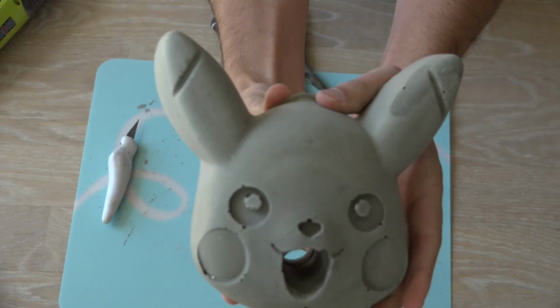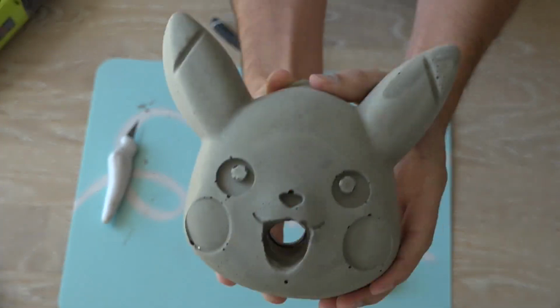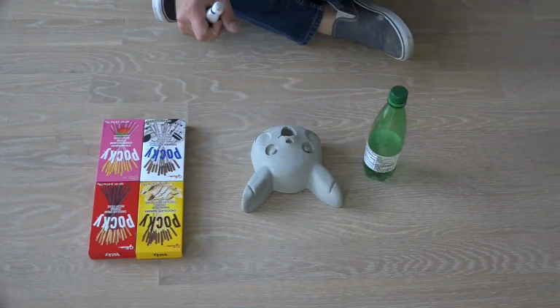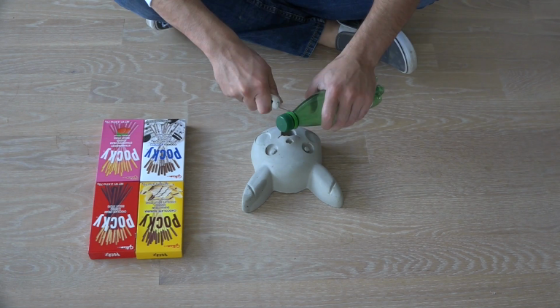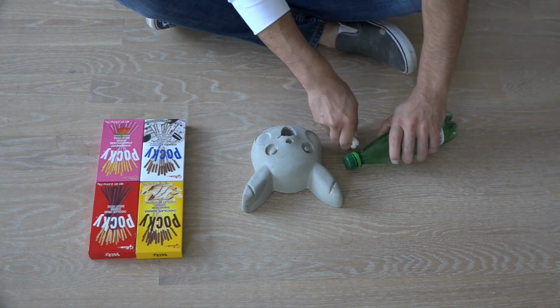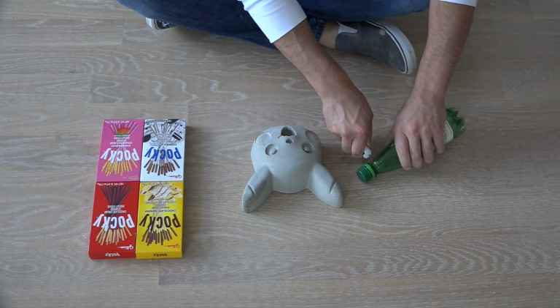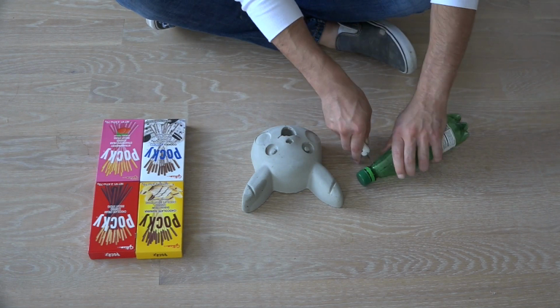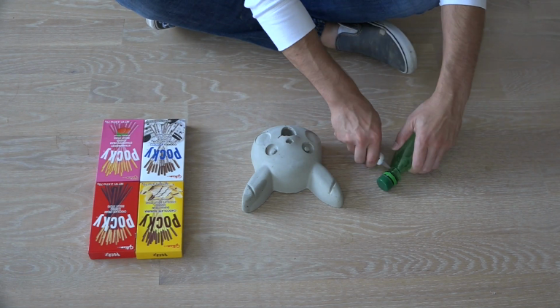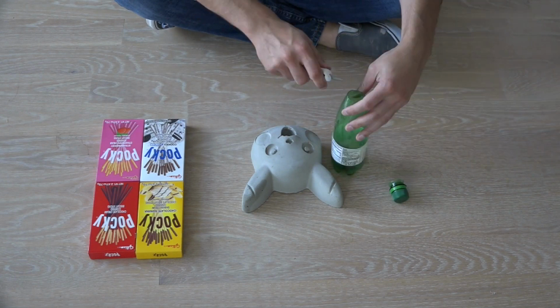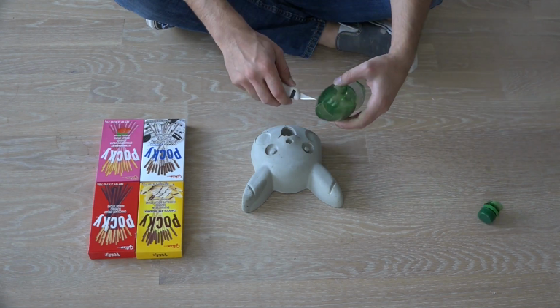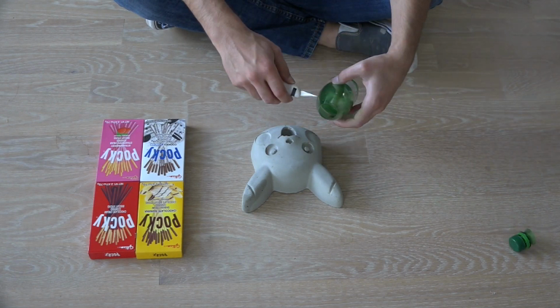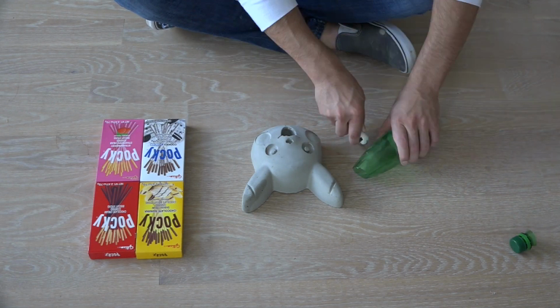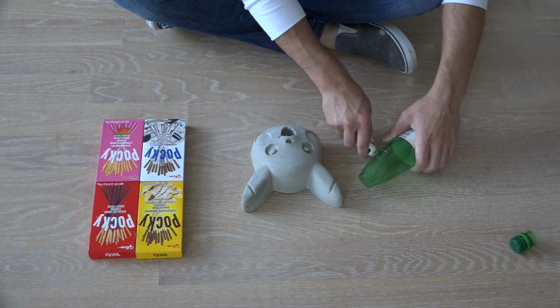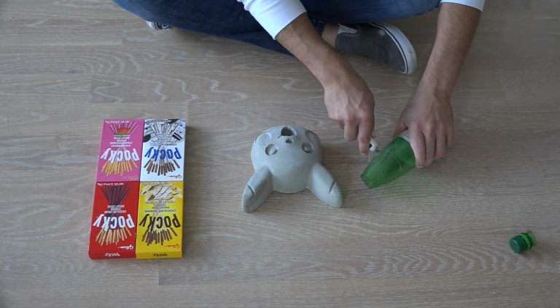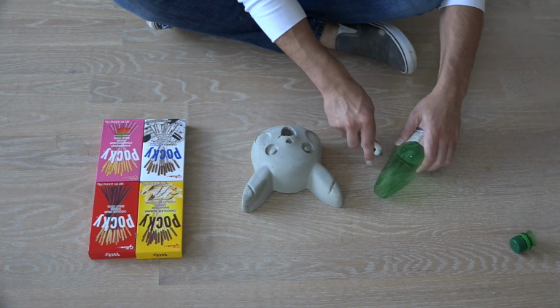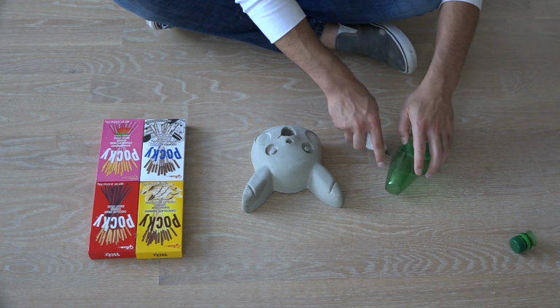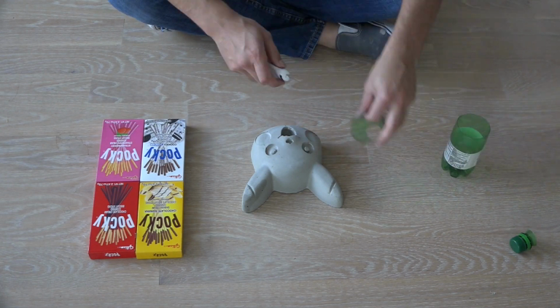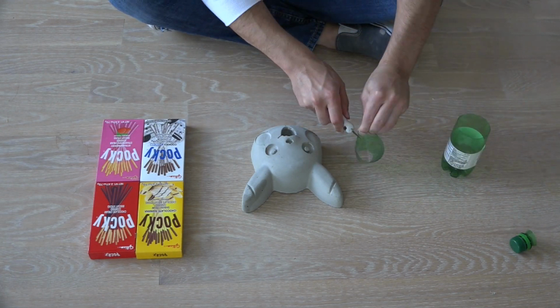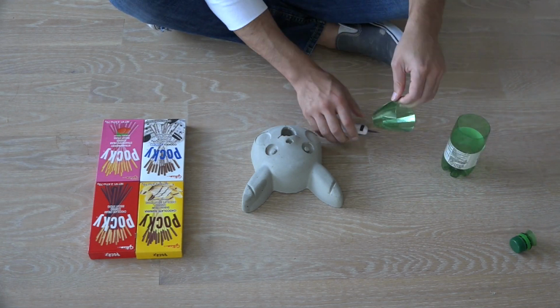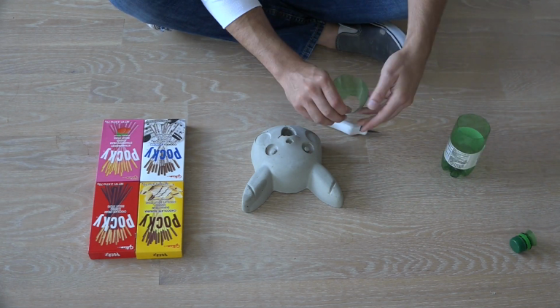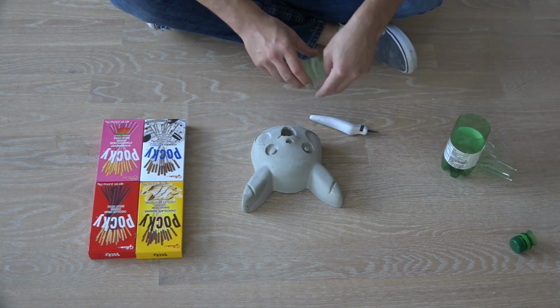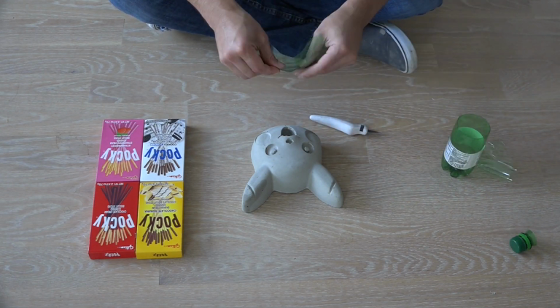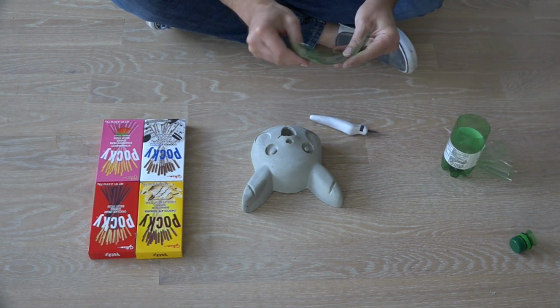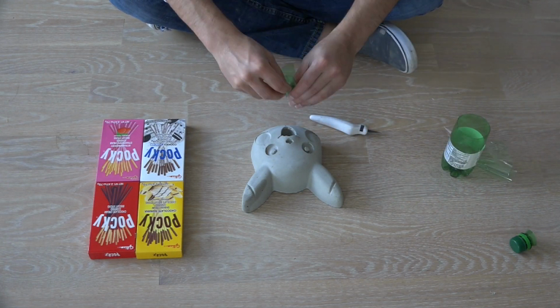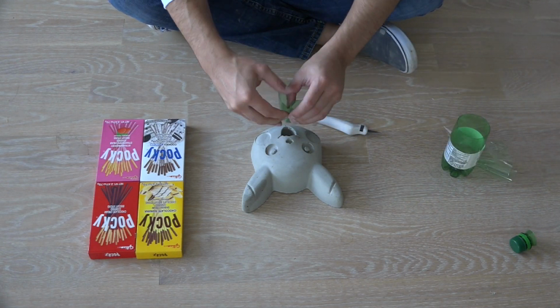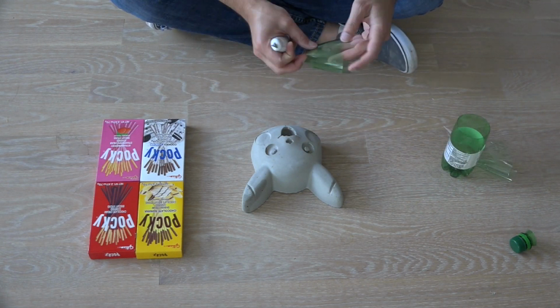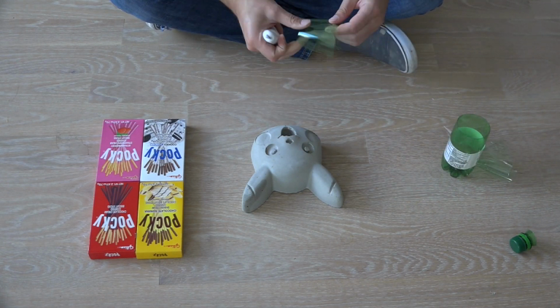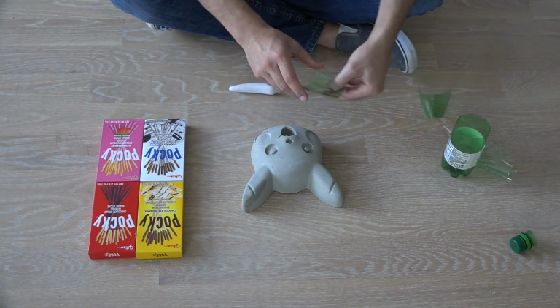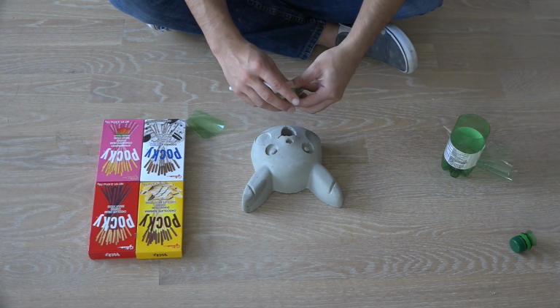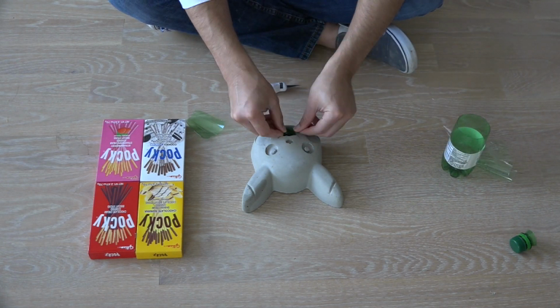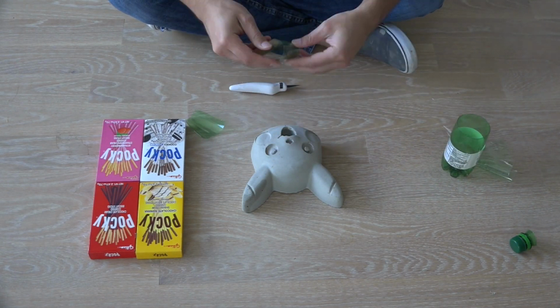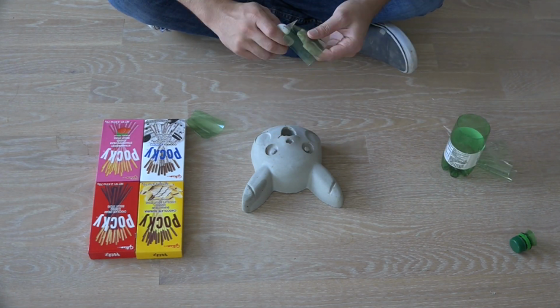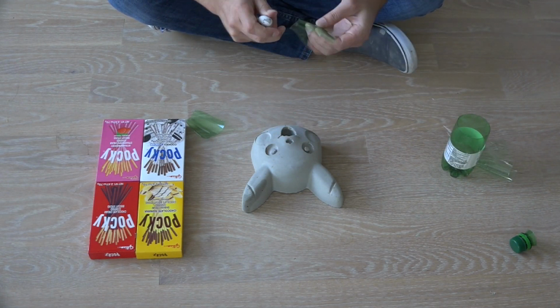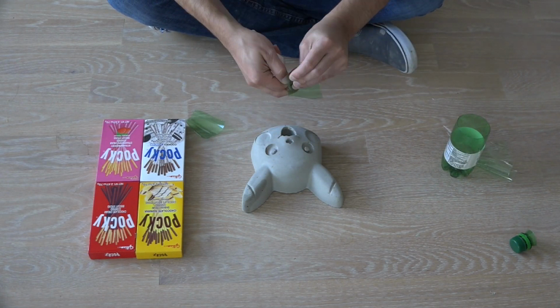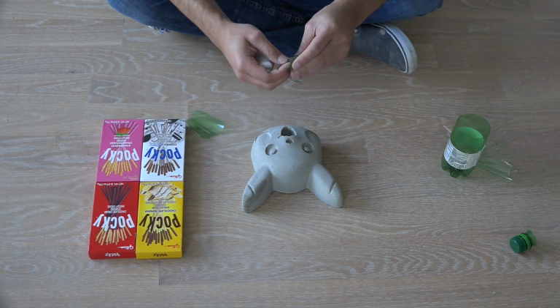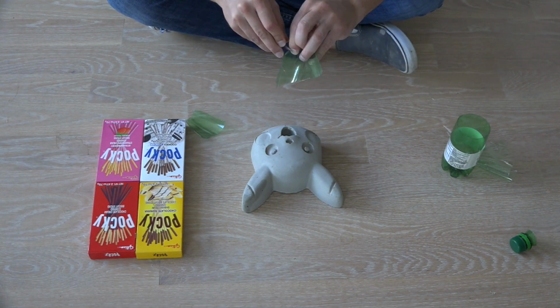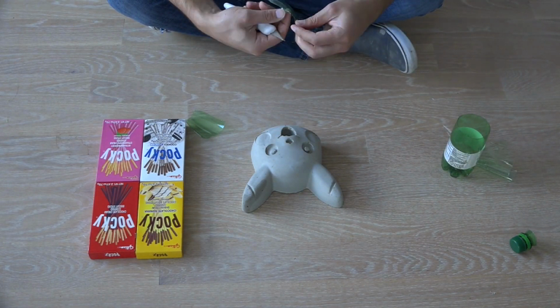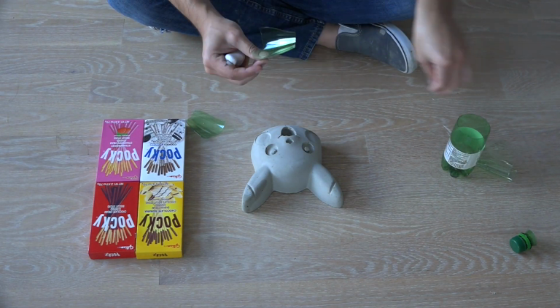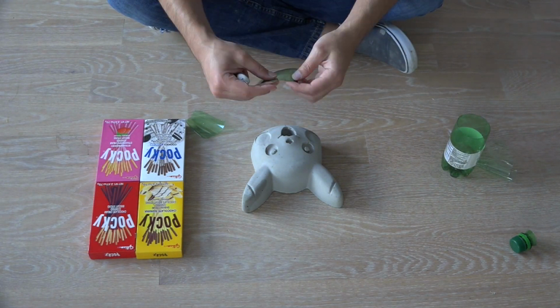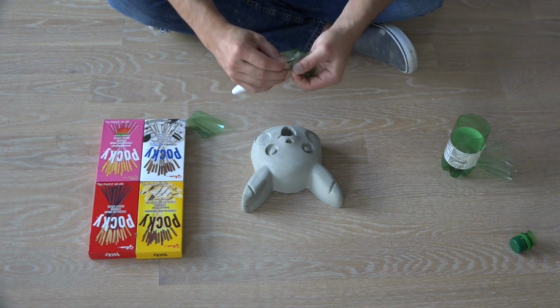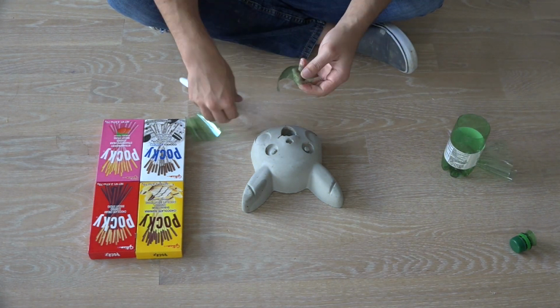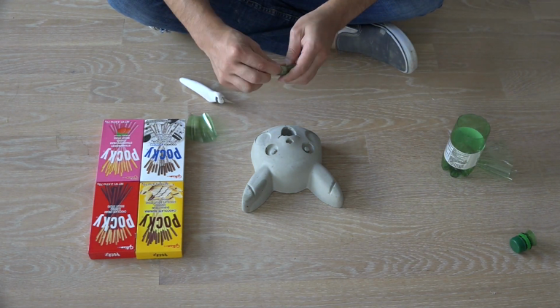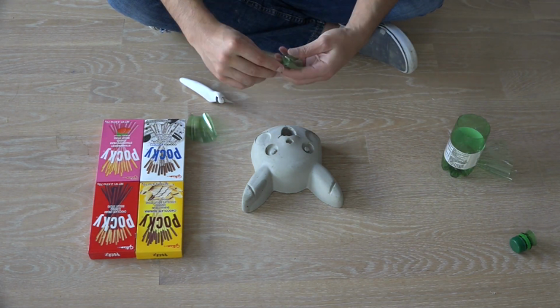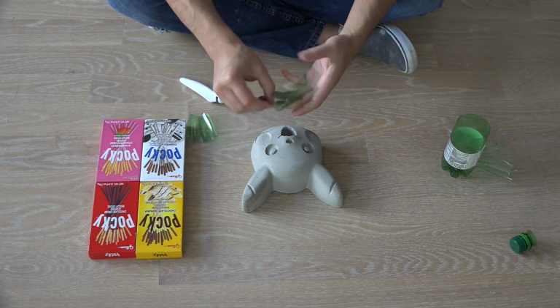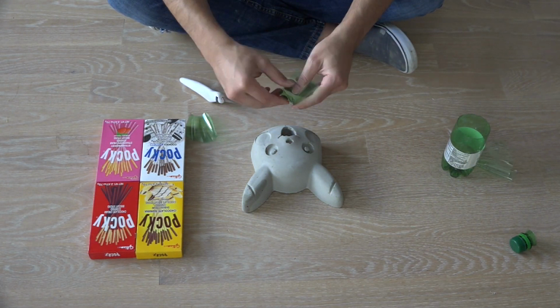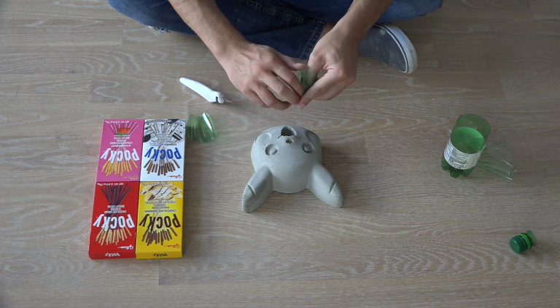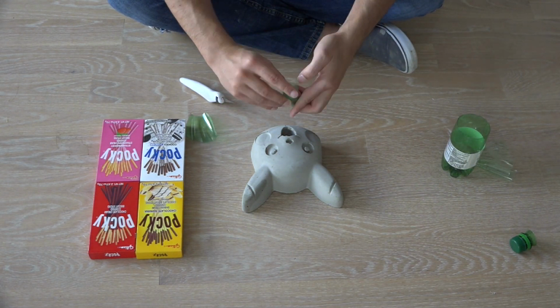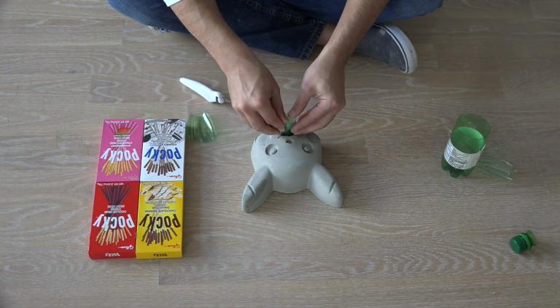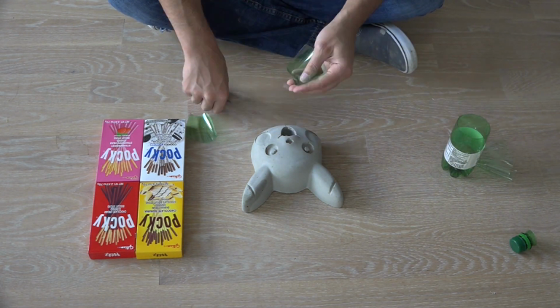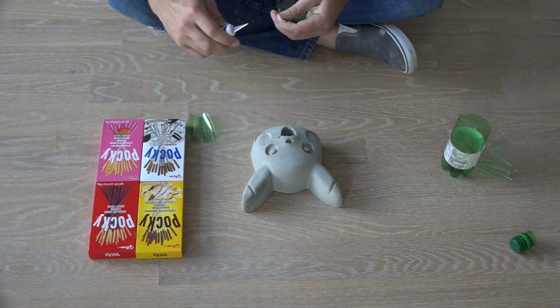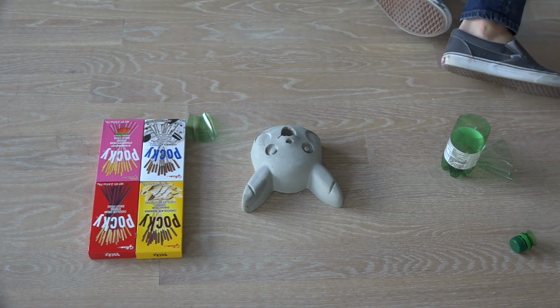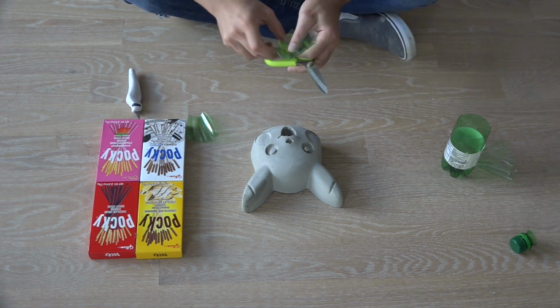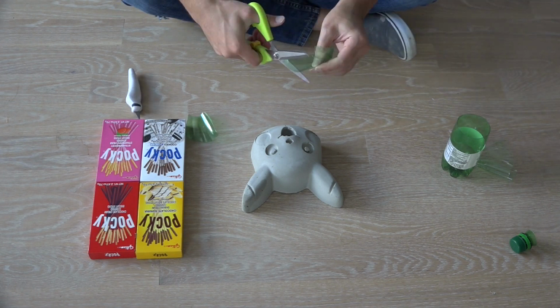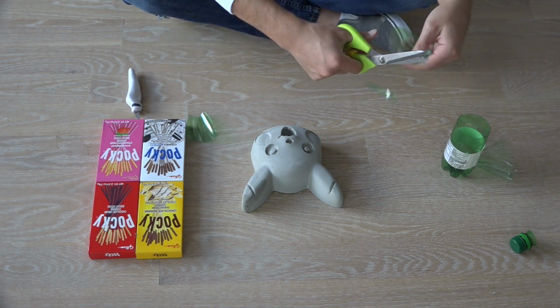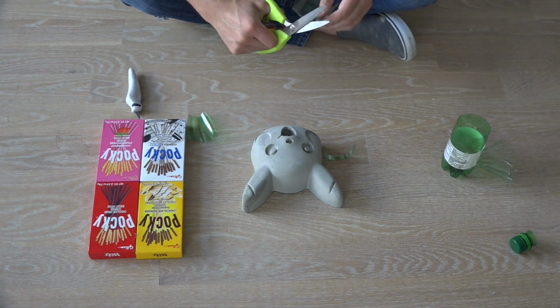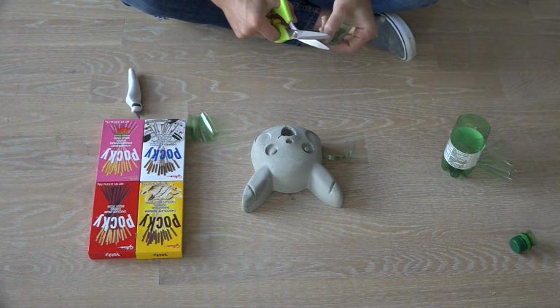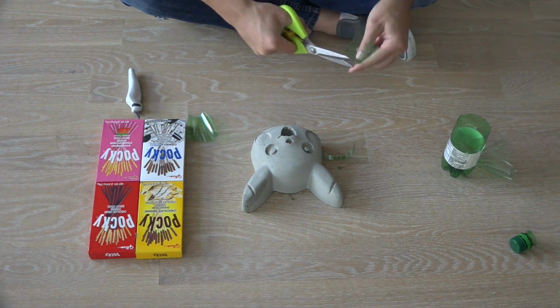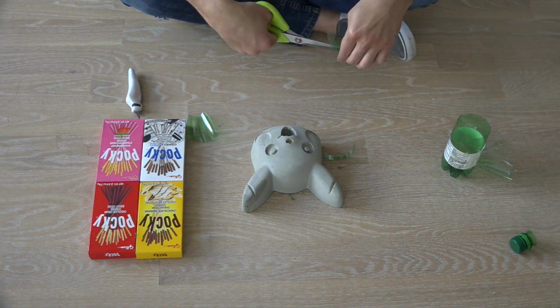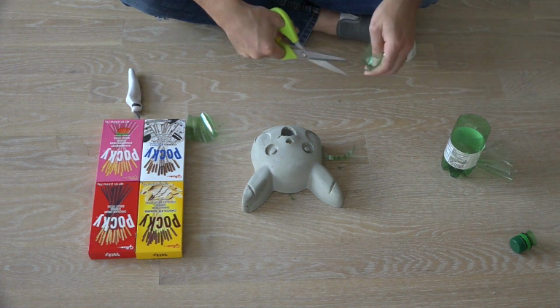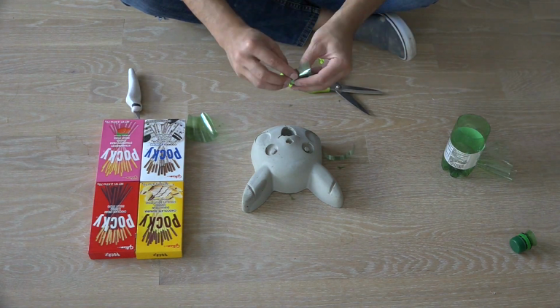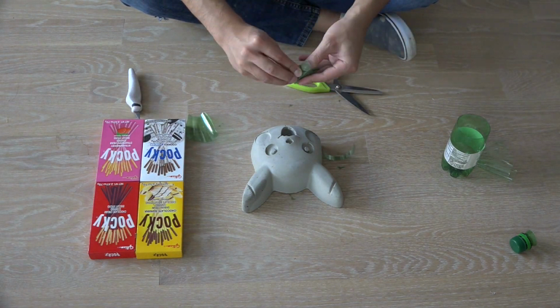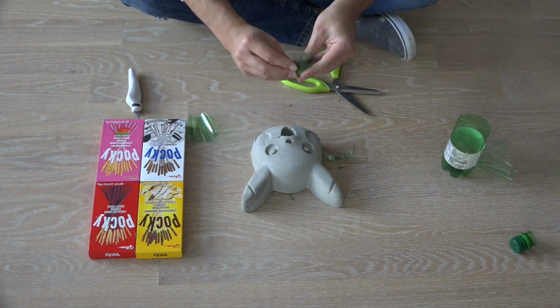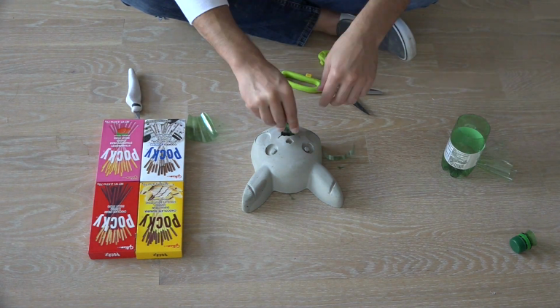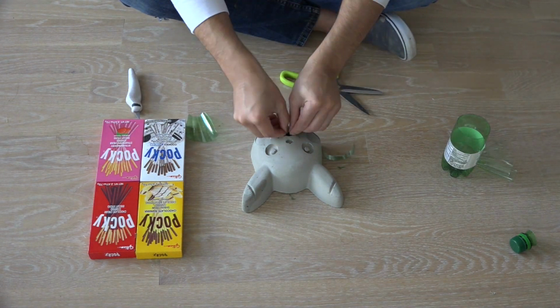I don't want the chocolate ends of the Pocky sticks to smear all over the concrete, so I'm going to cut another water bottle to make a liner.